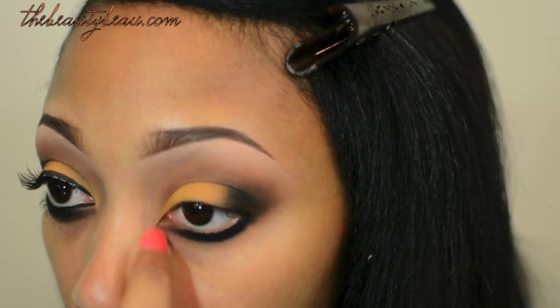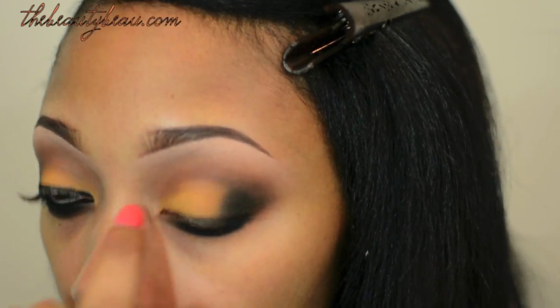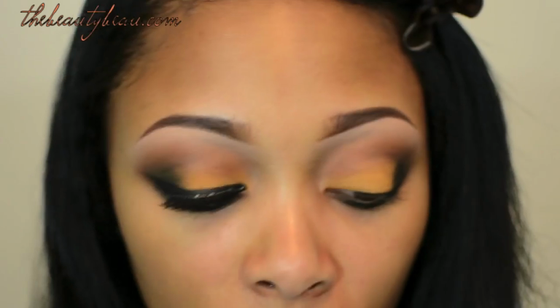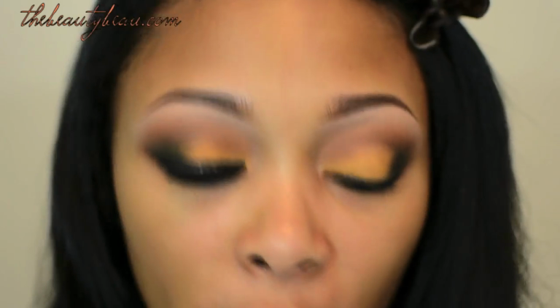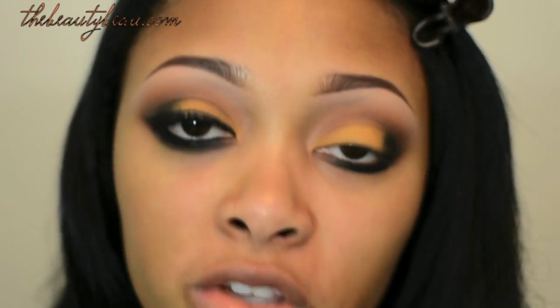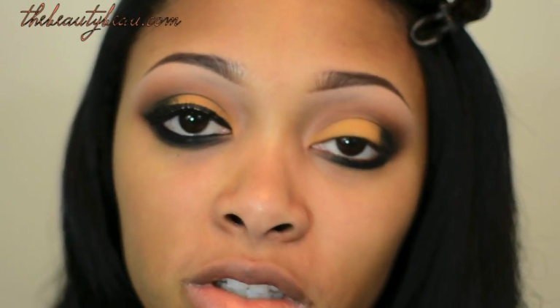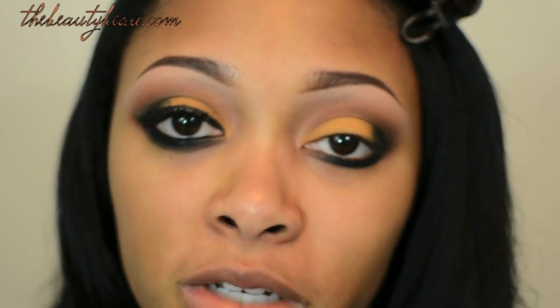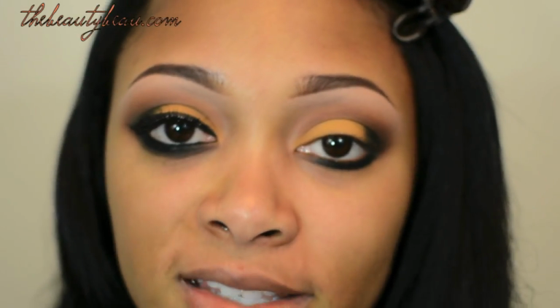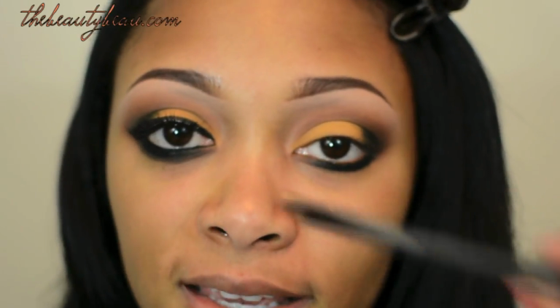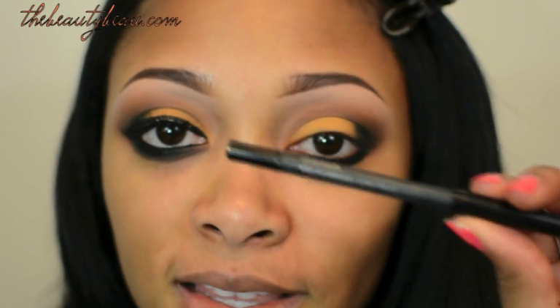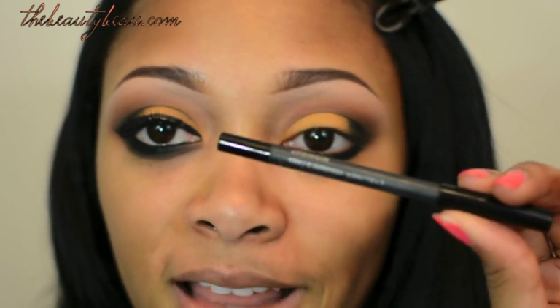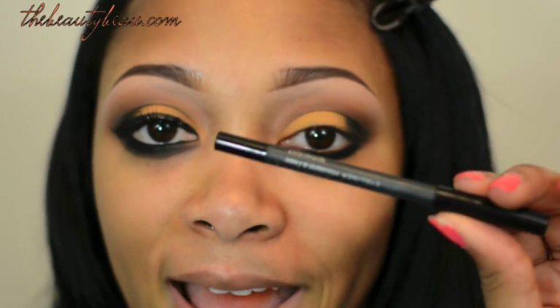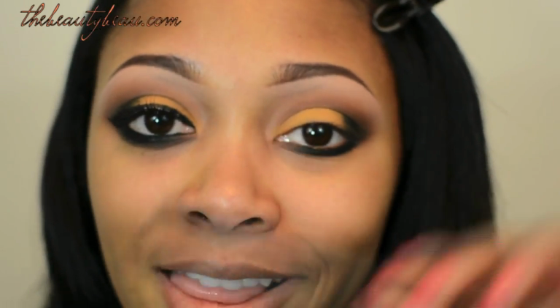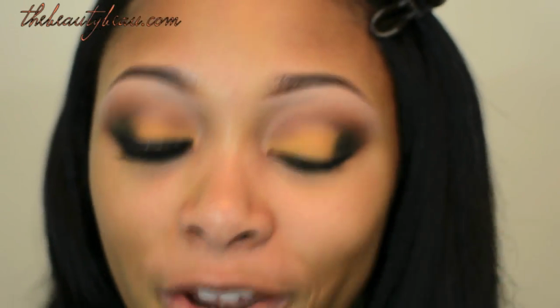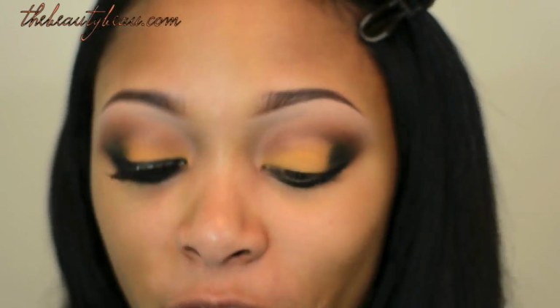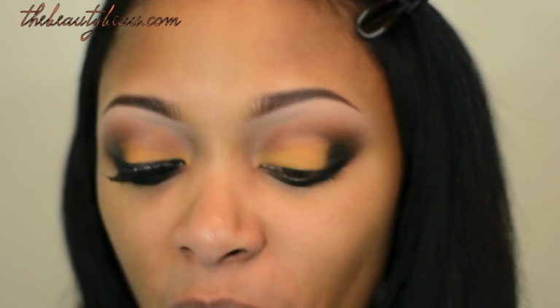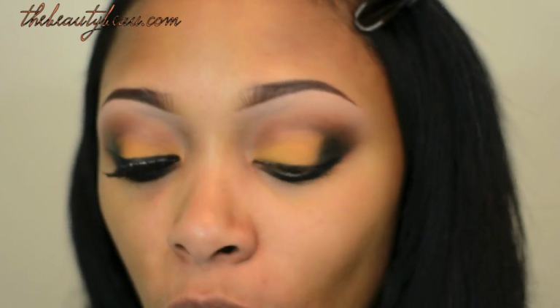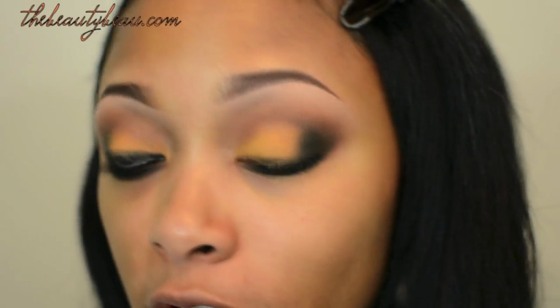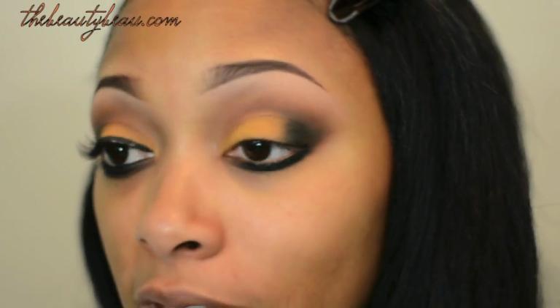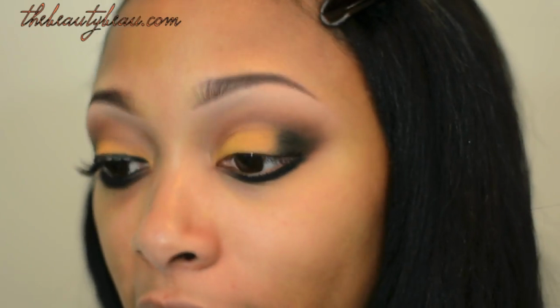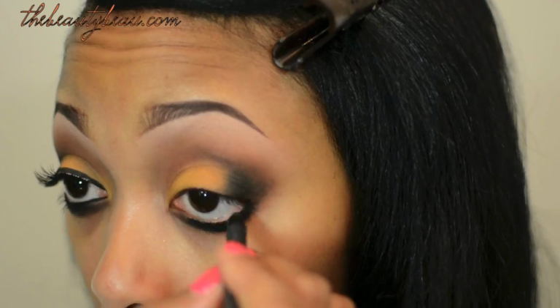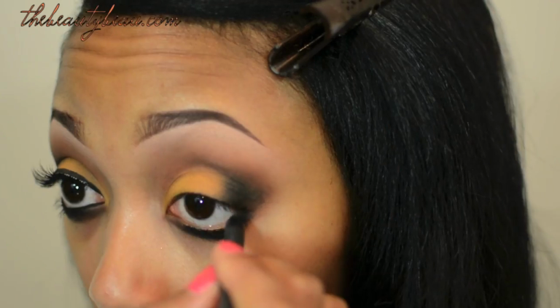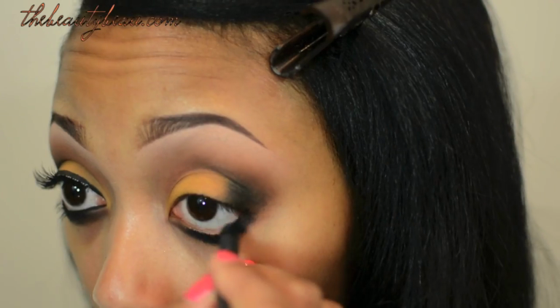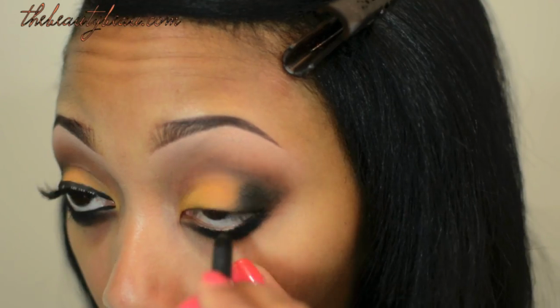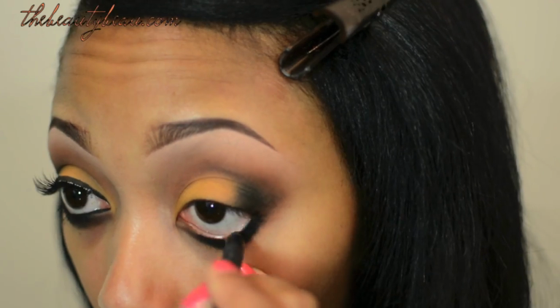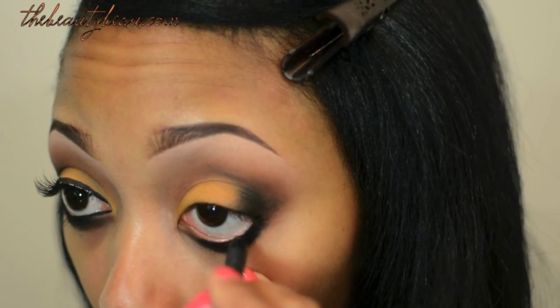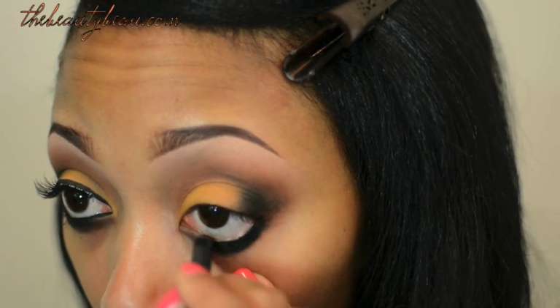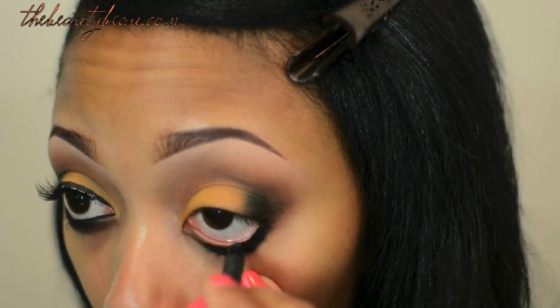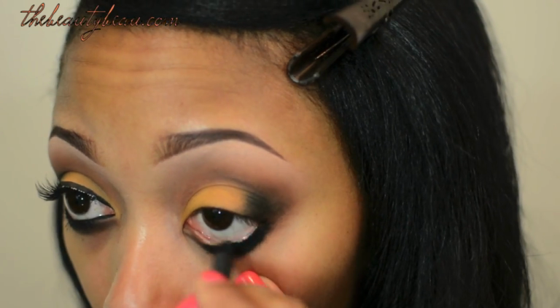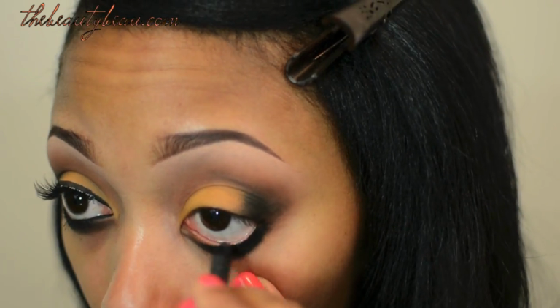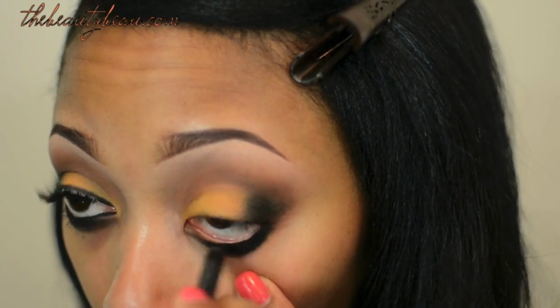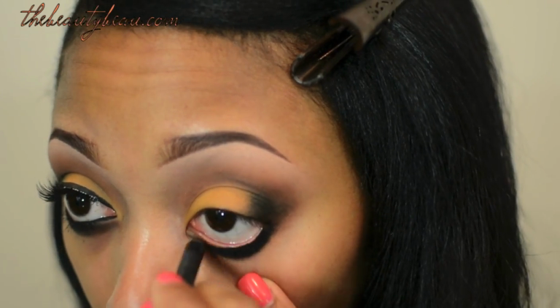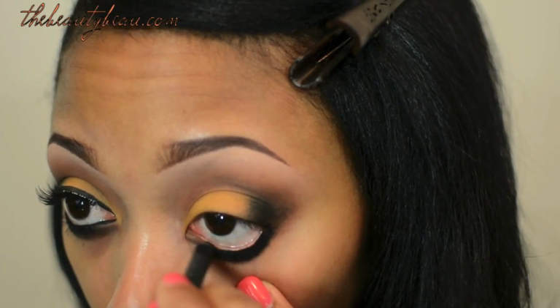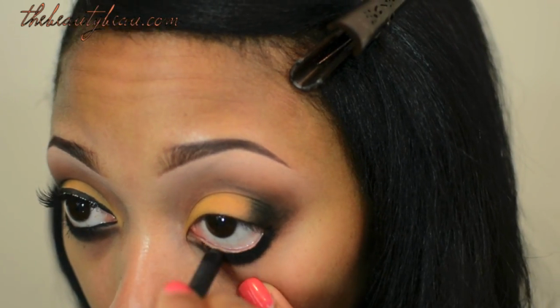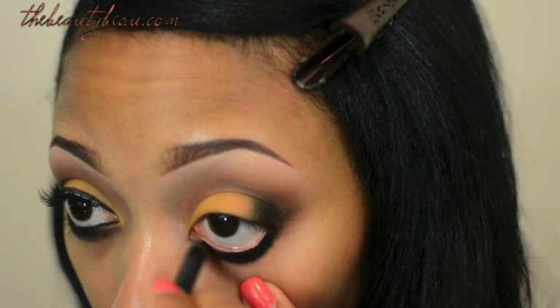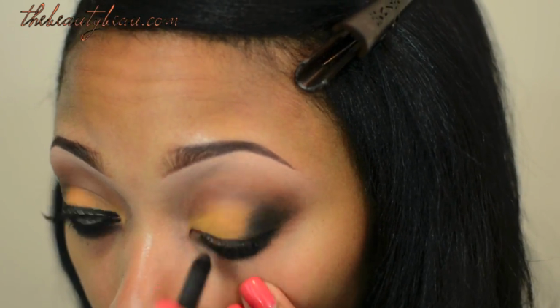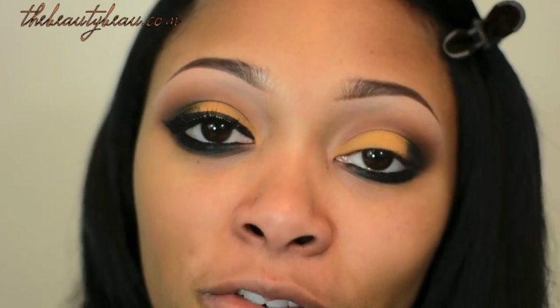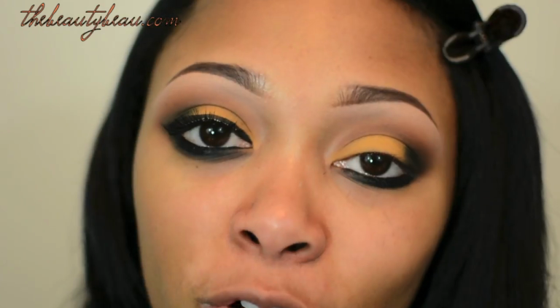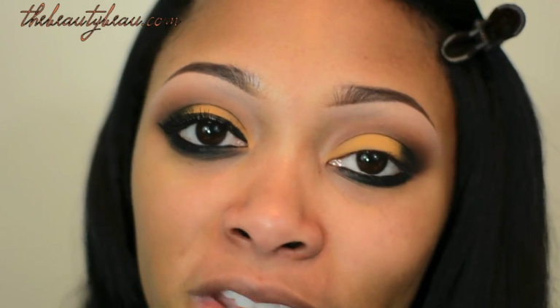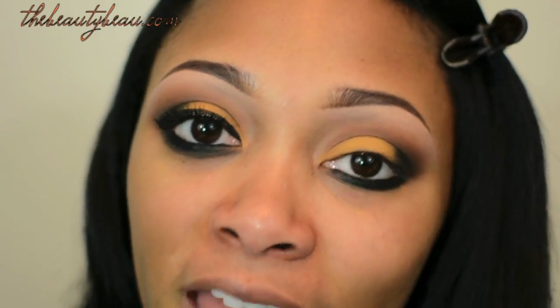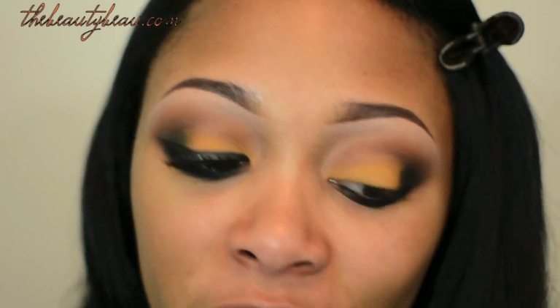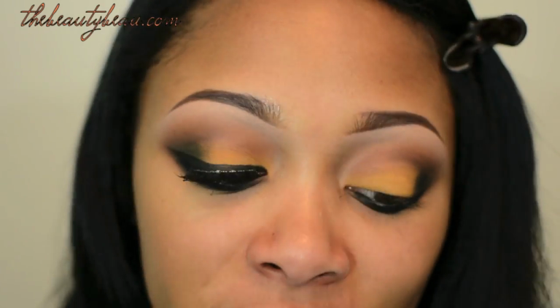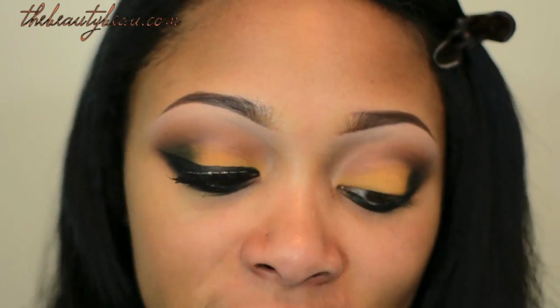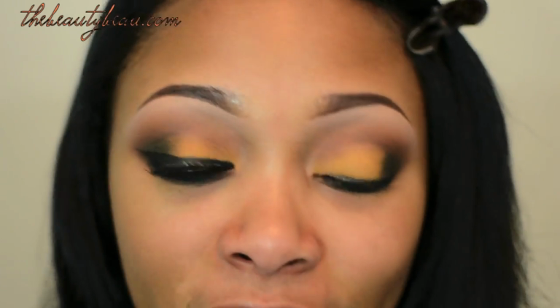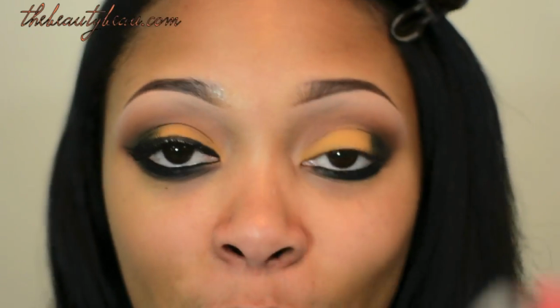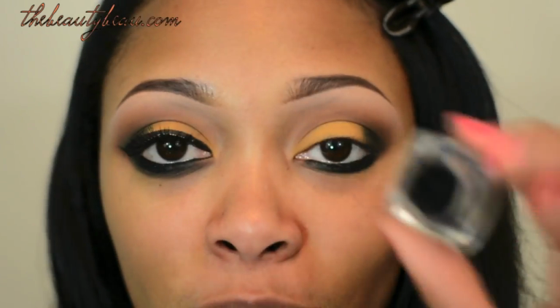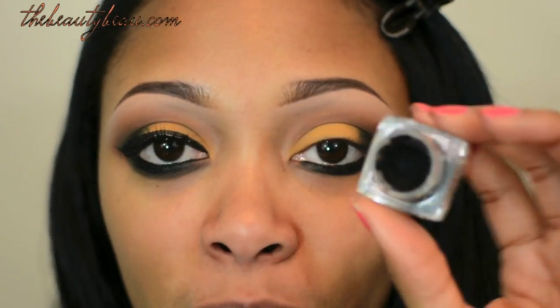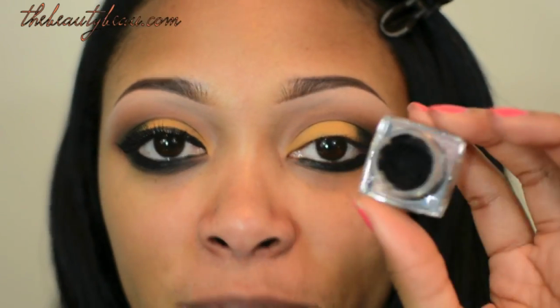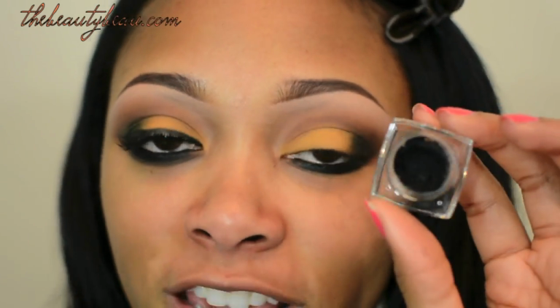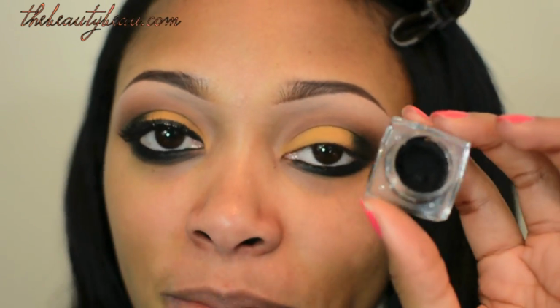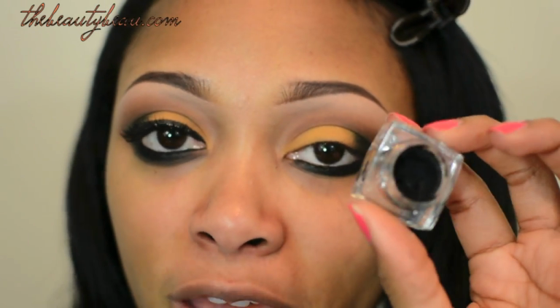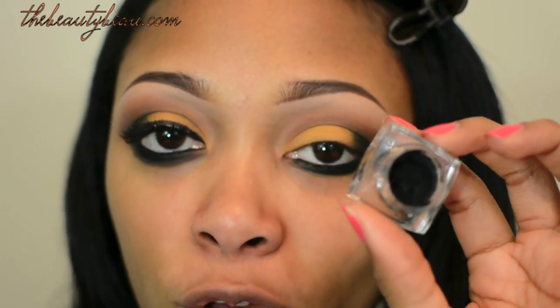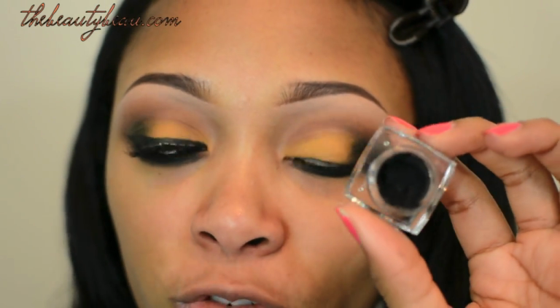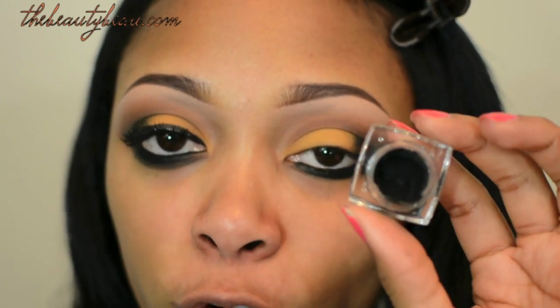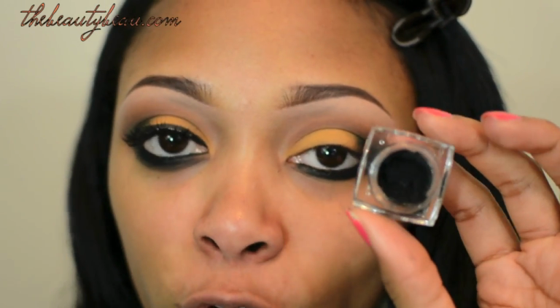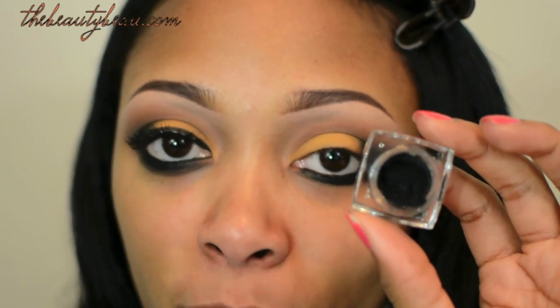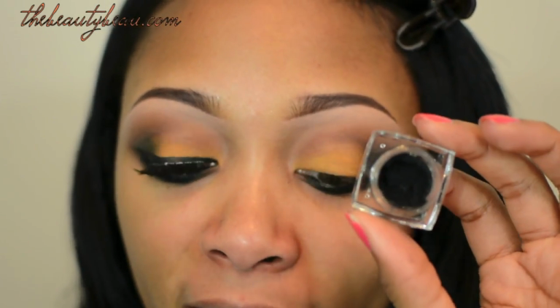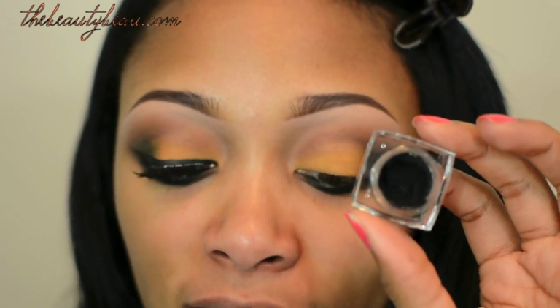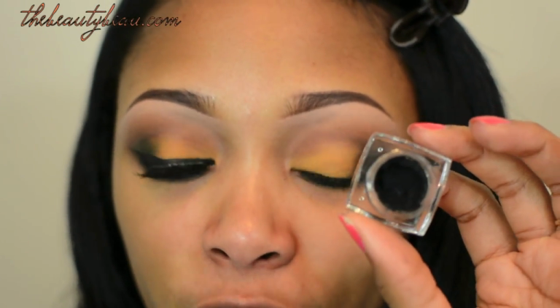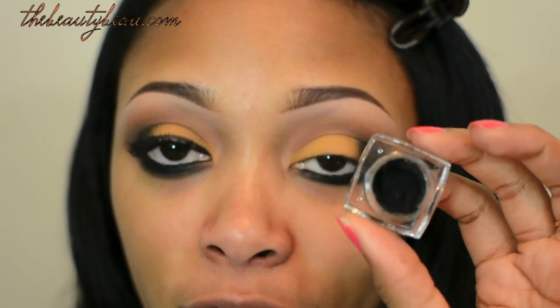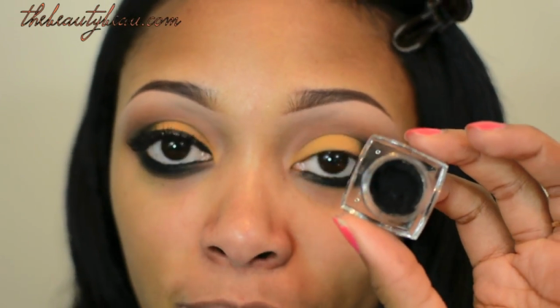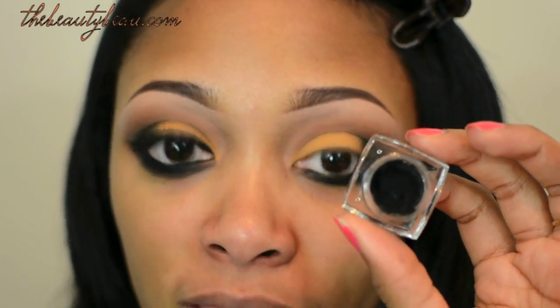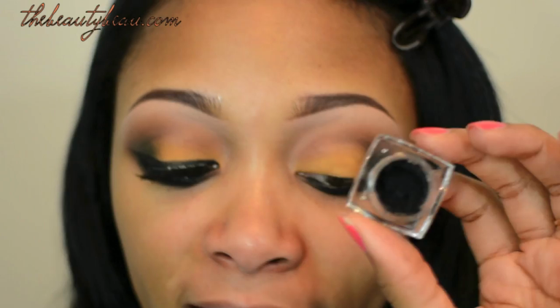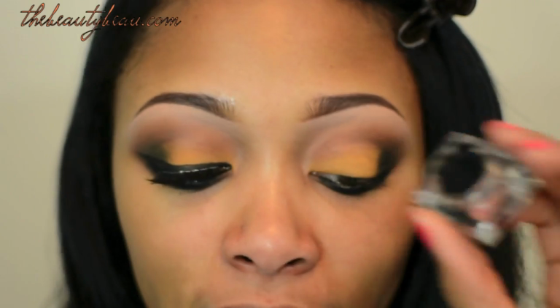I'm also going to take the eyeliner in my waterline. For the liner at the top, I'm taking my e.l.f. cream eyeliner in black.